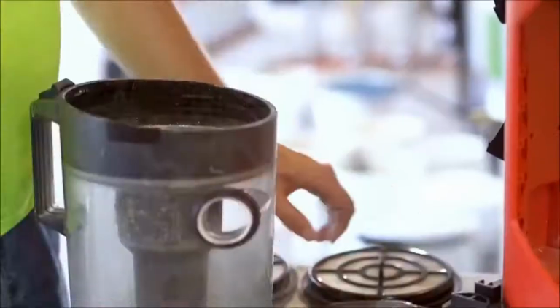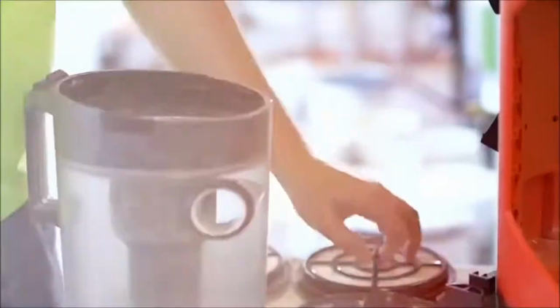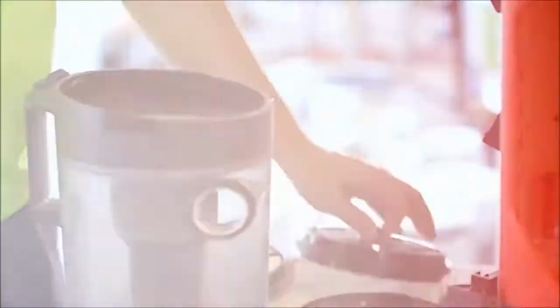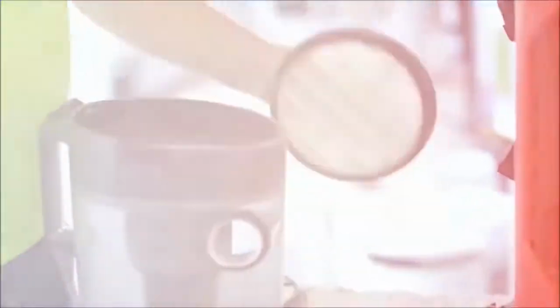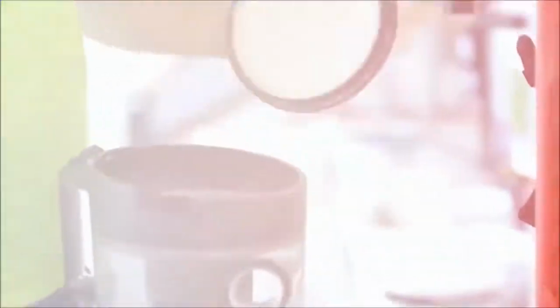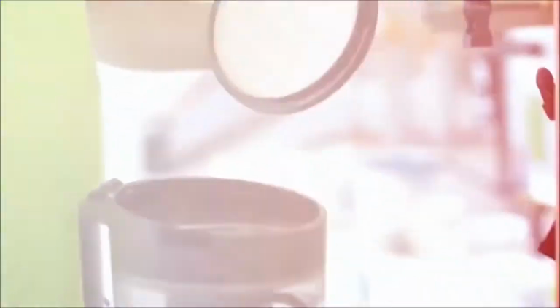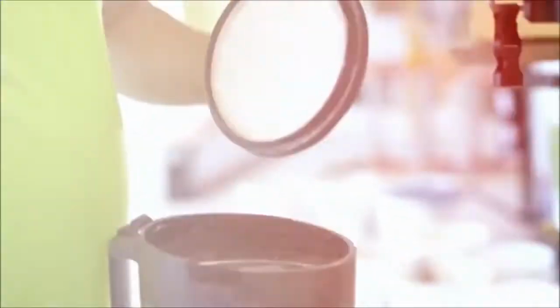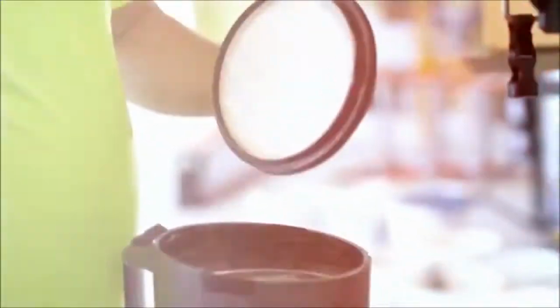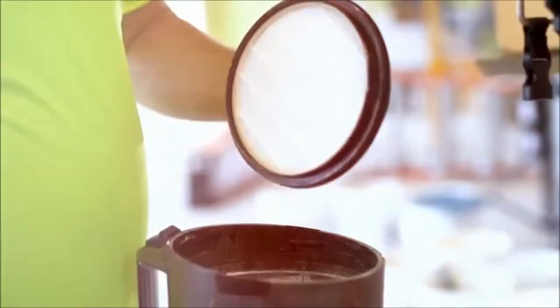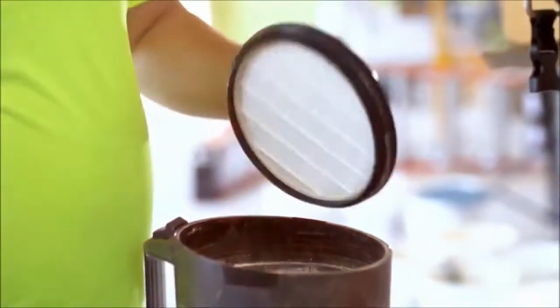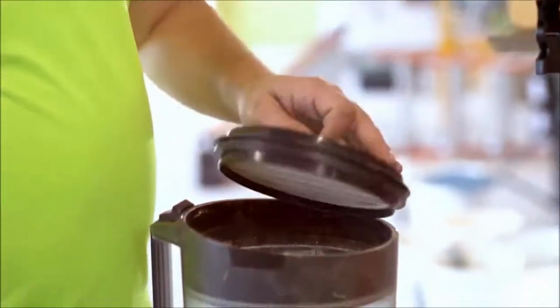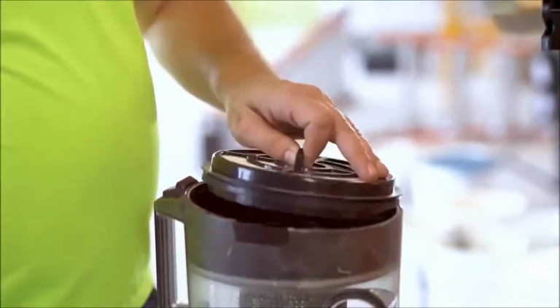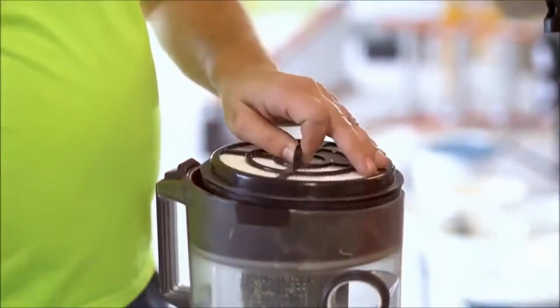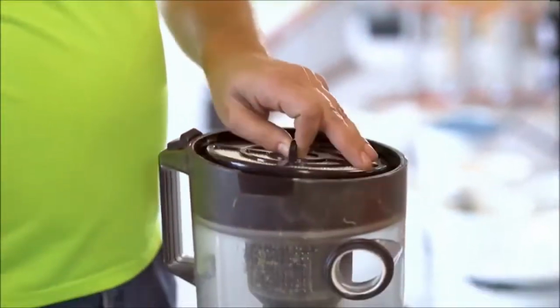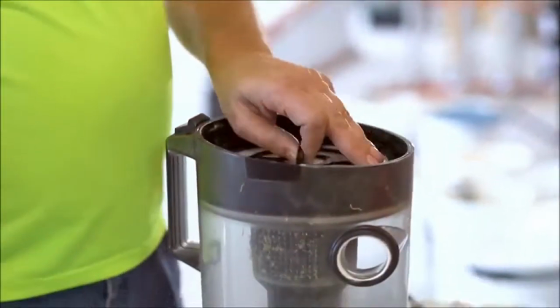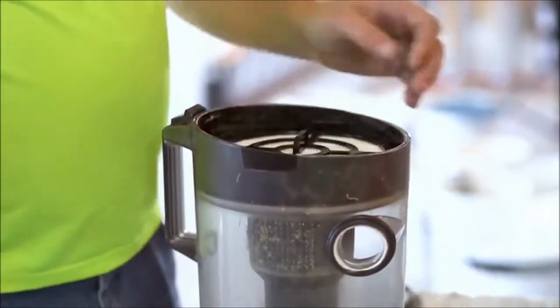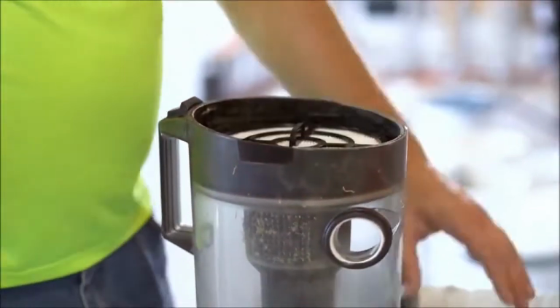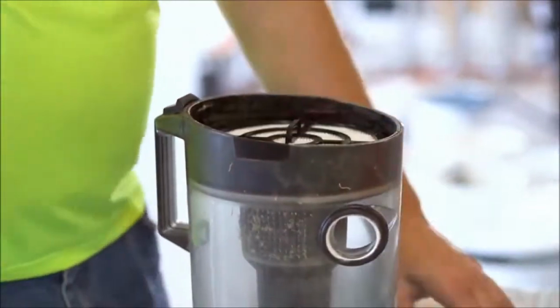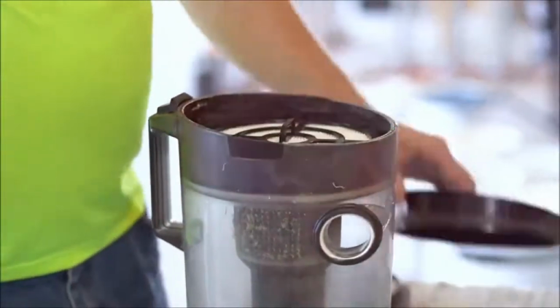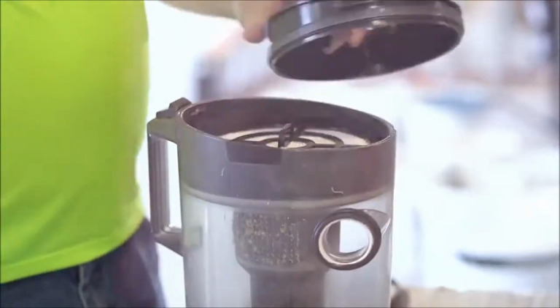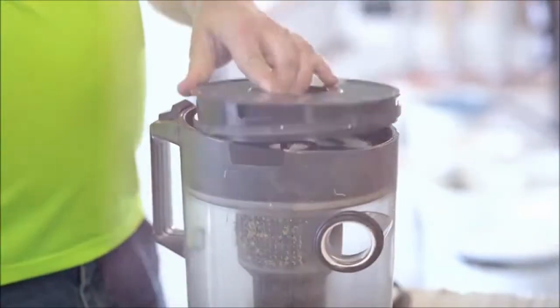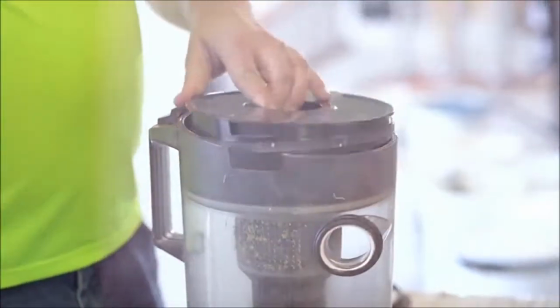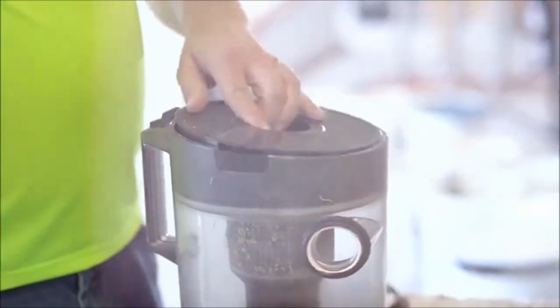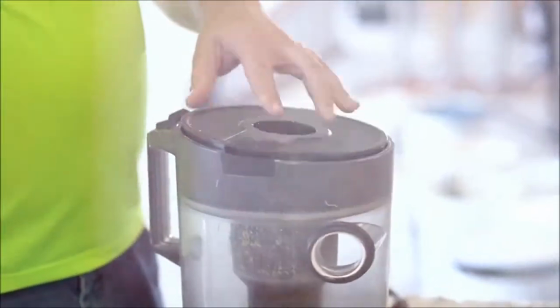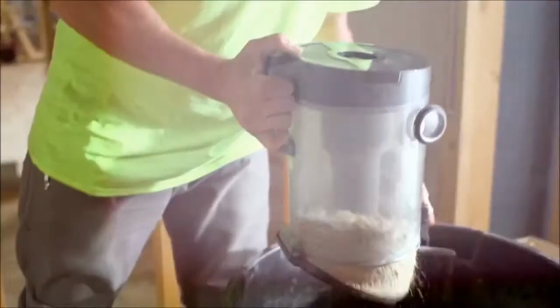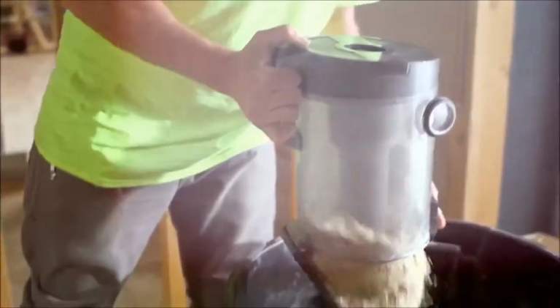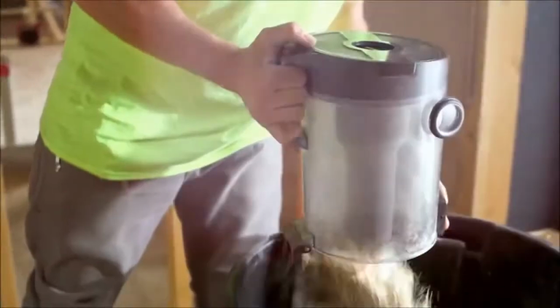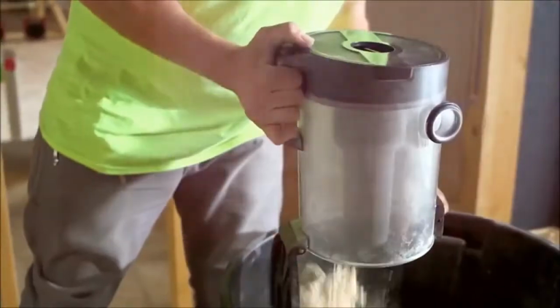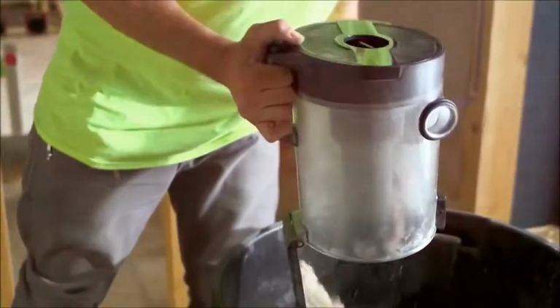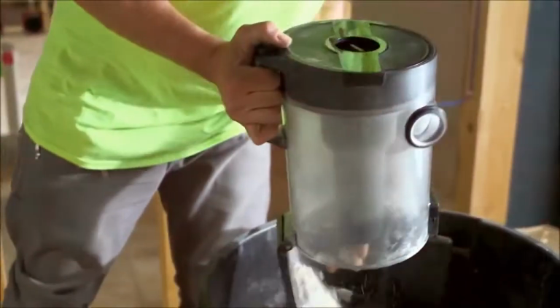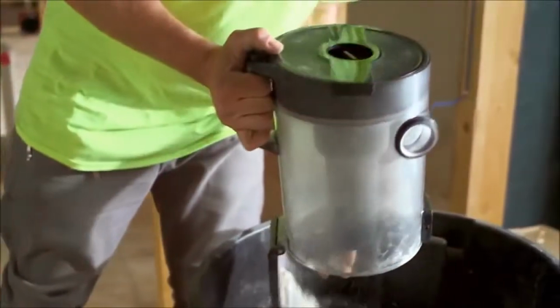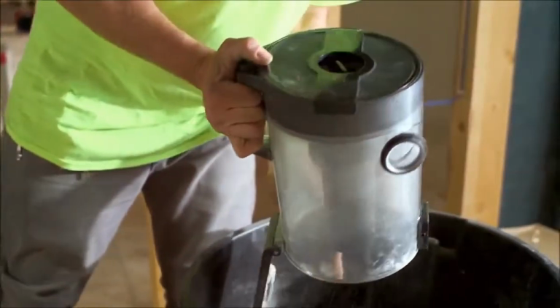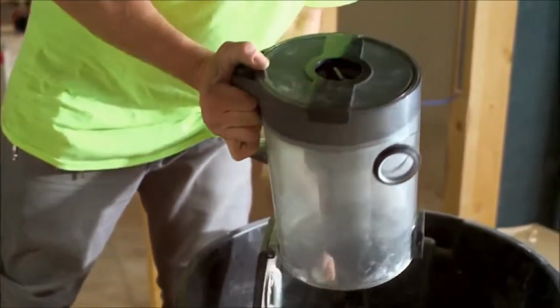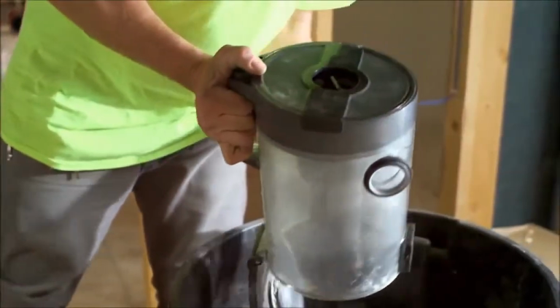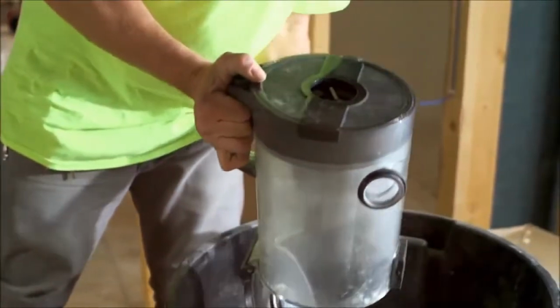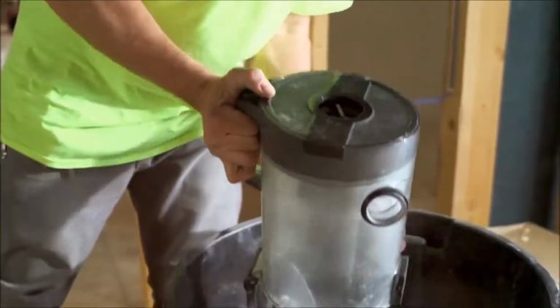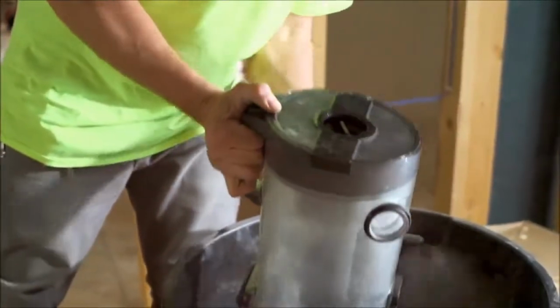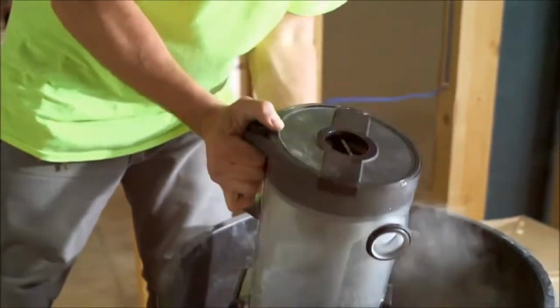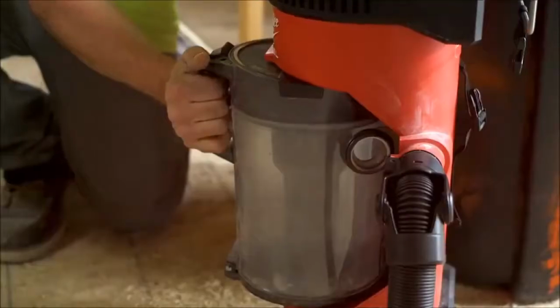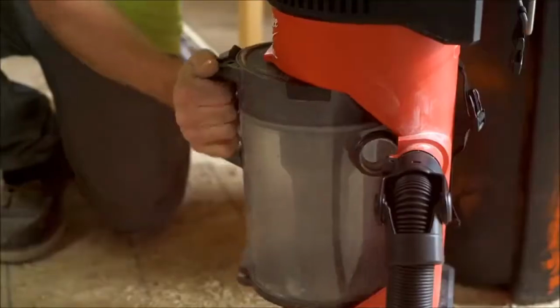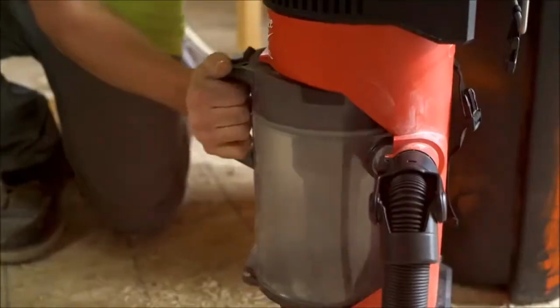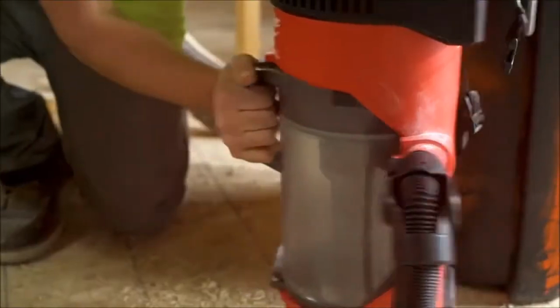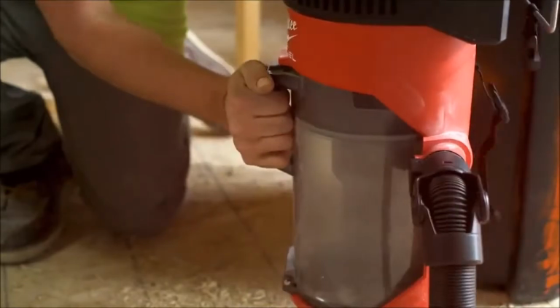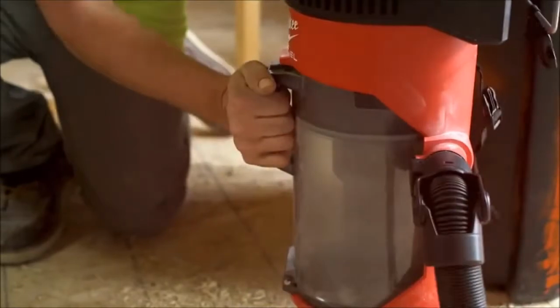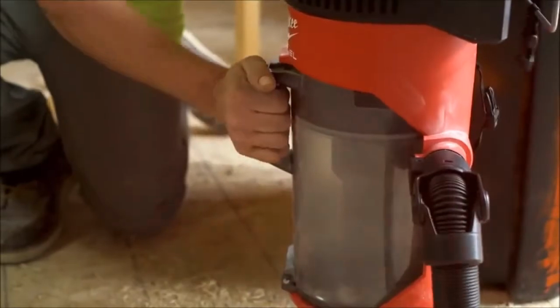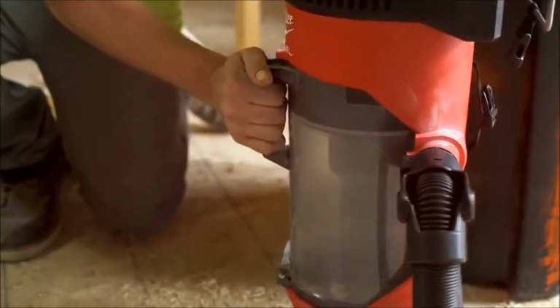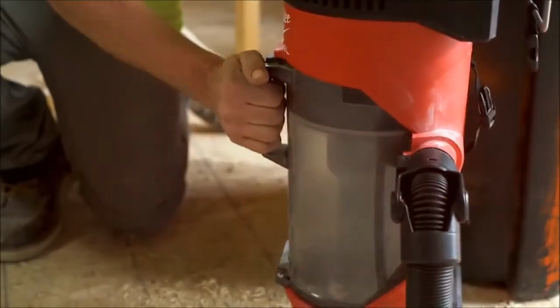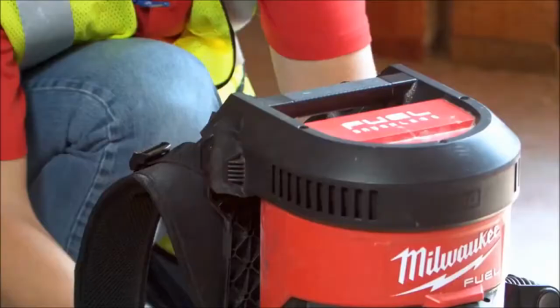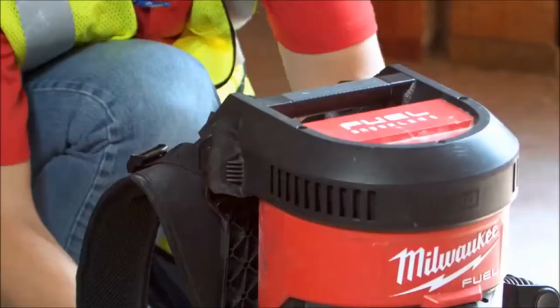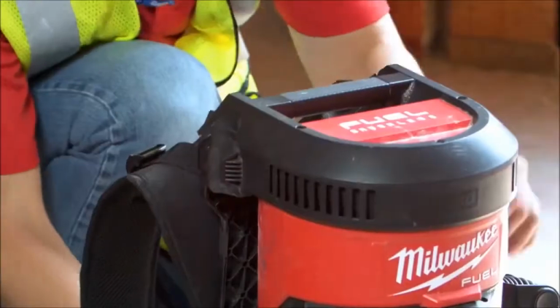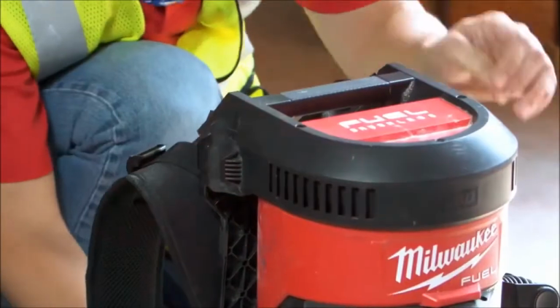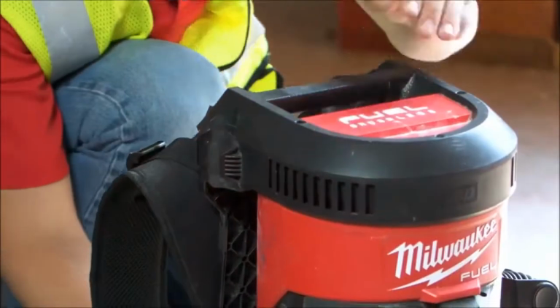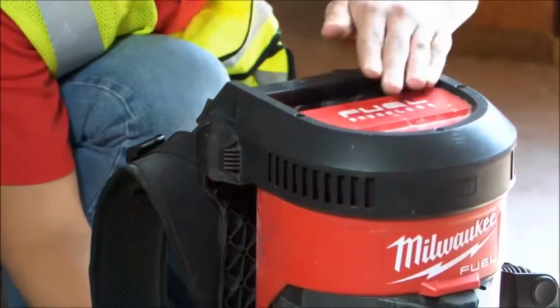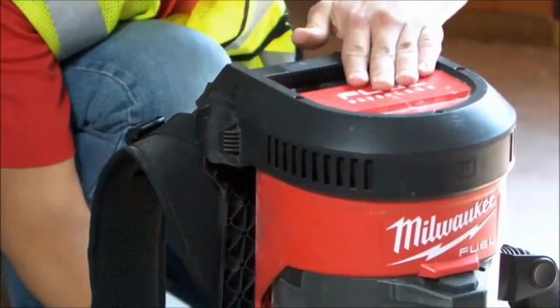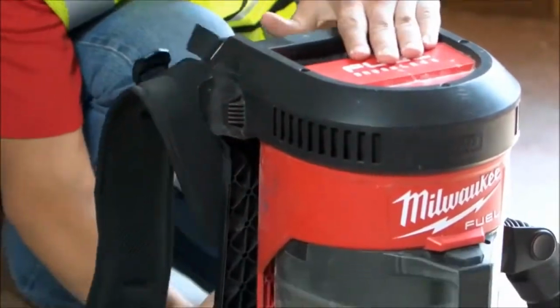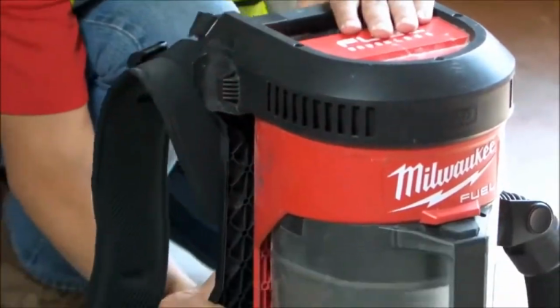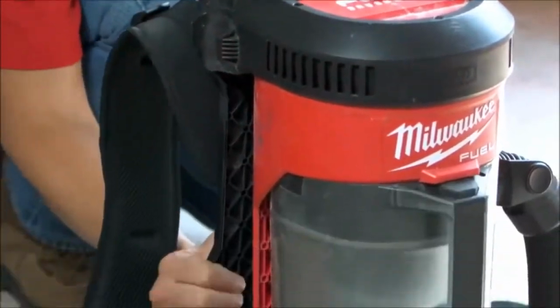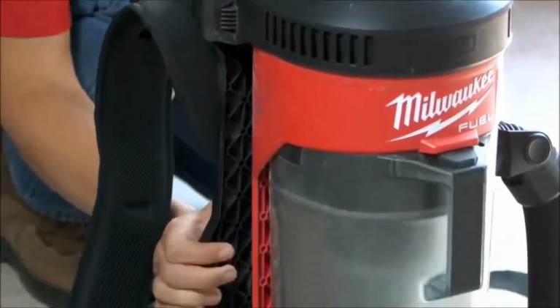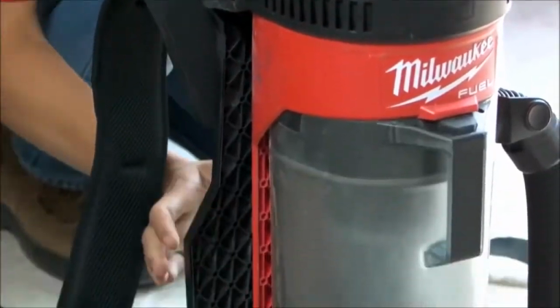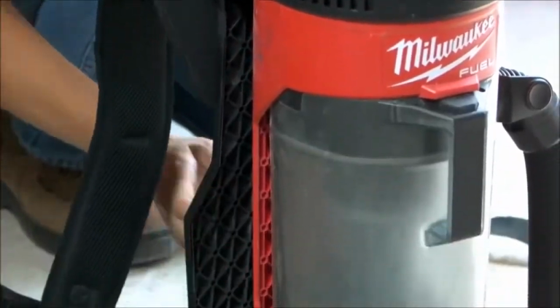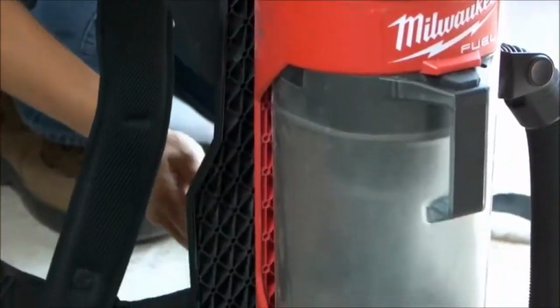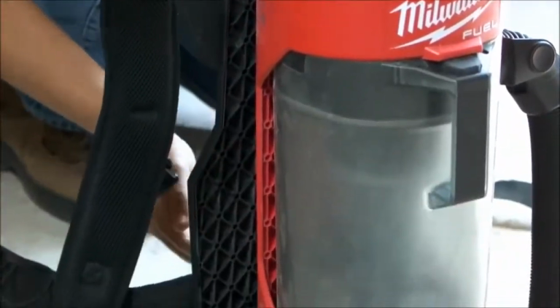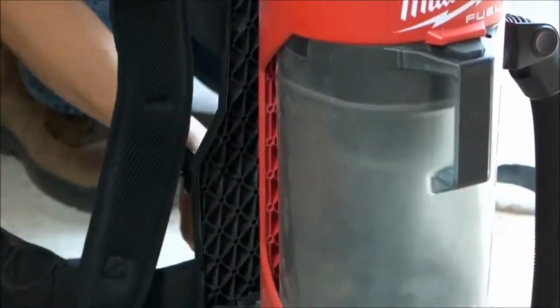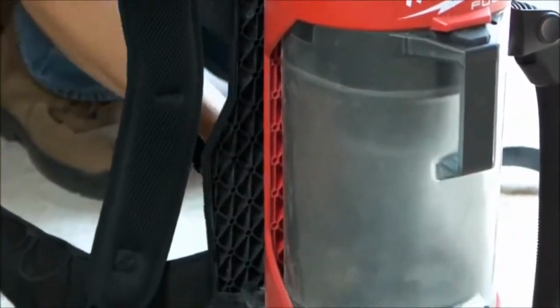The filter is really easy to clean. It's amazing because it takes just seconds to clean the canister and just go back to work.